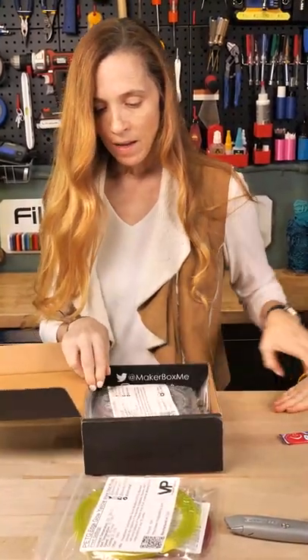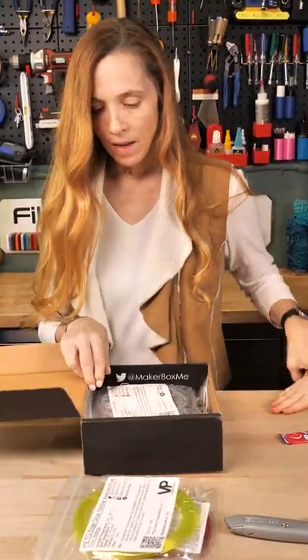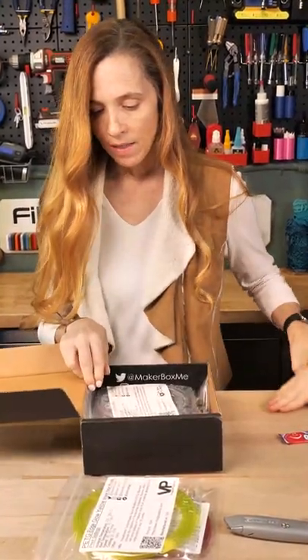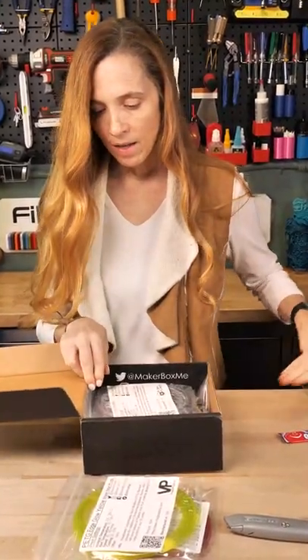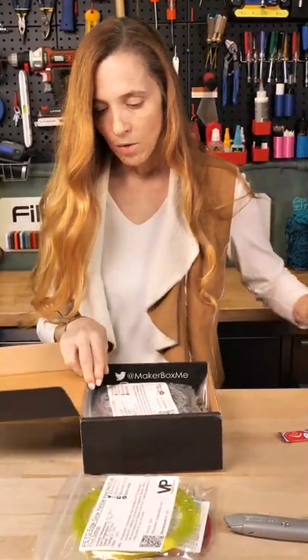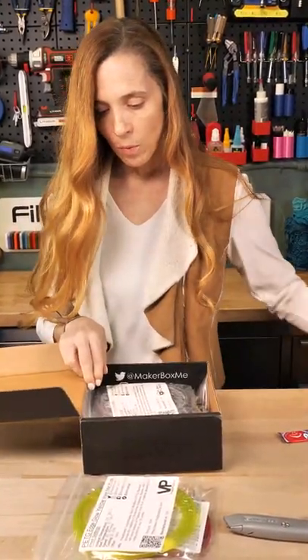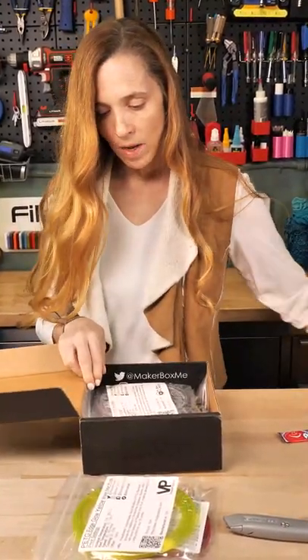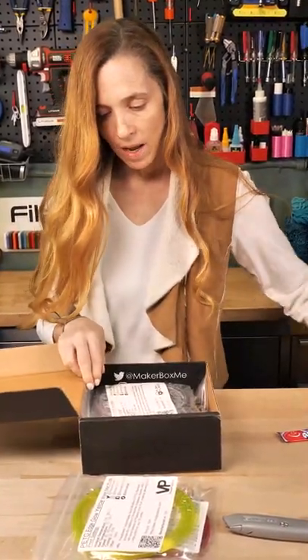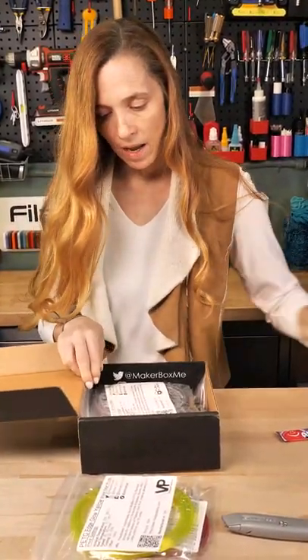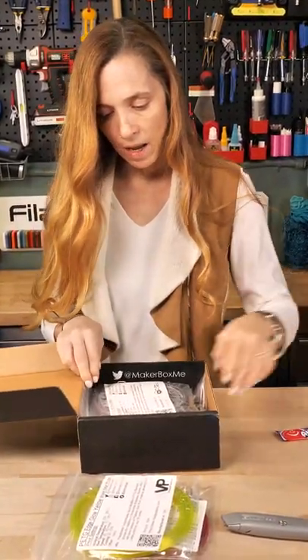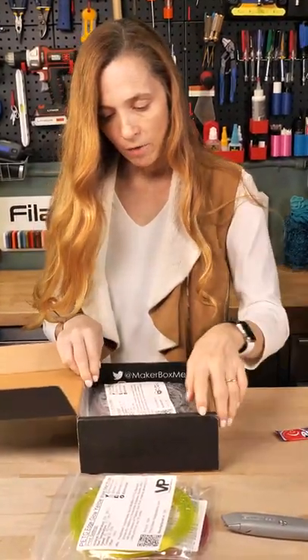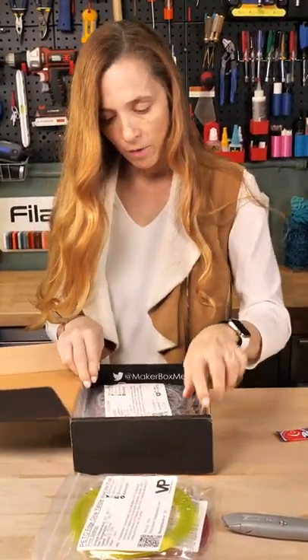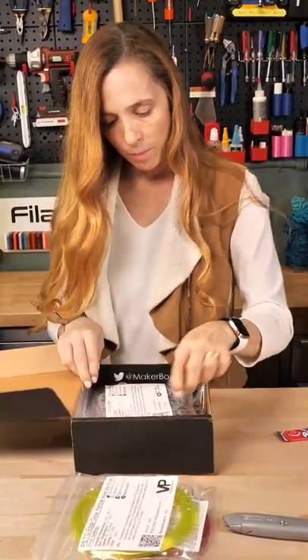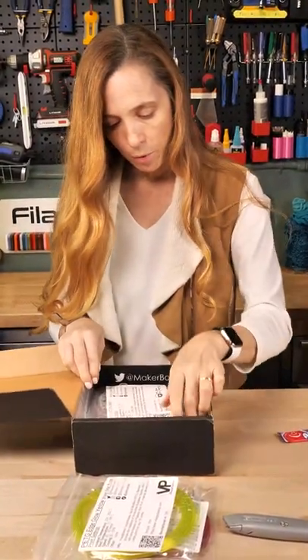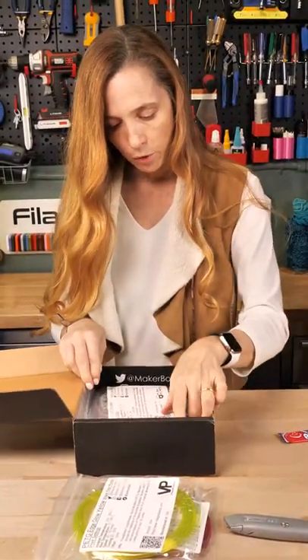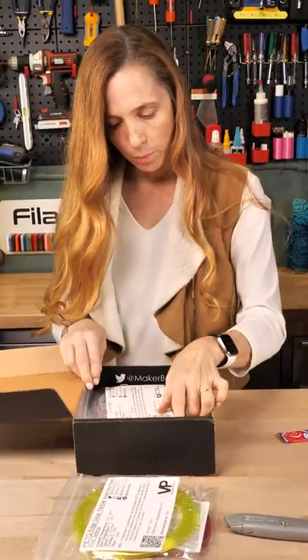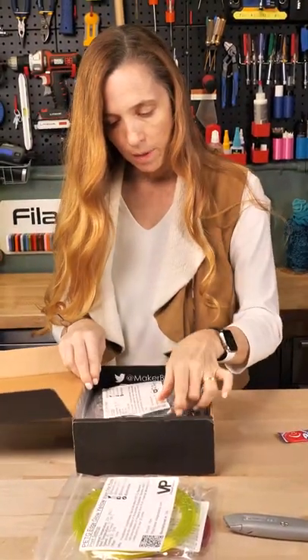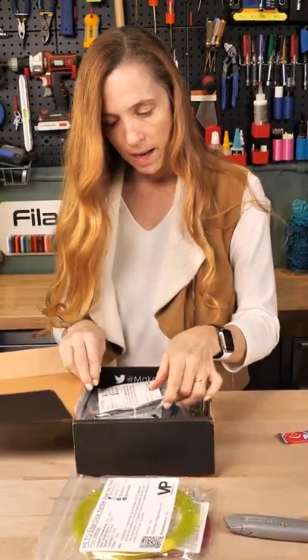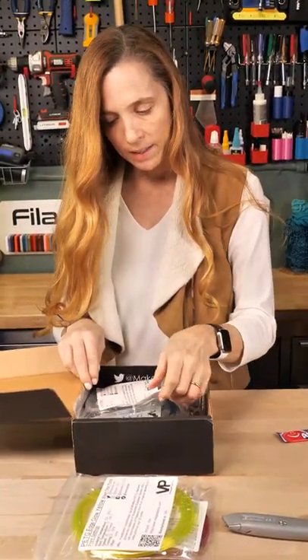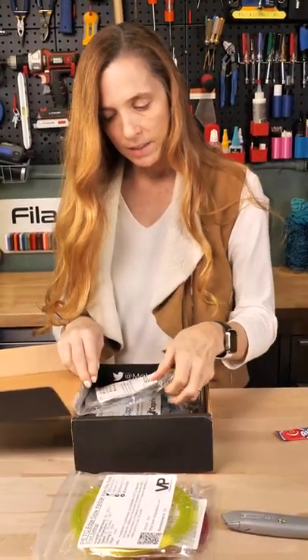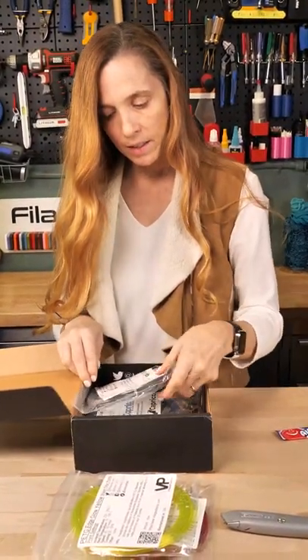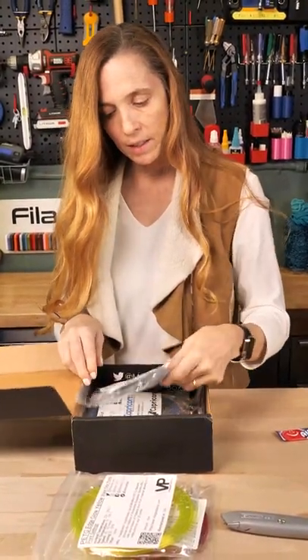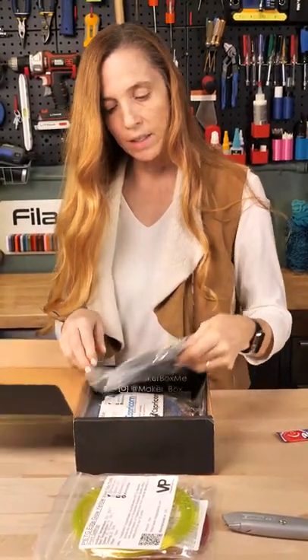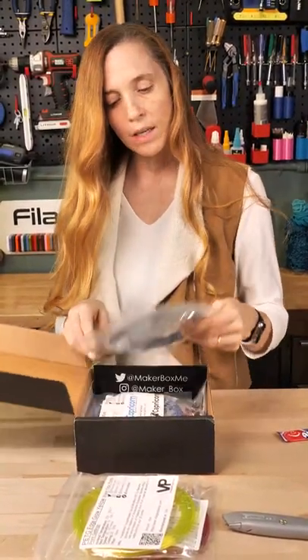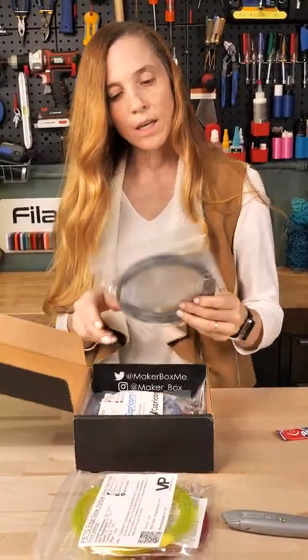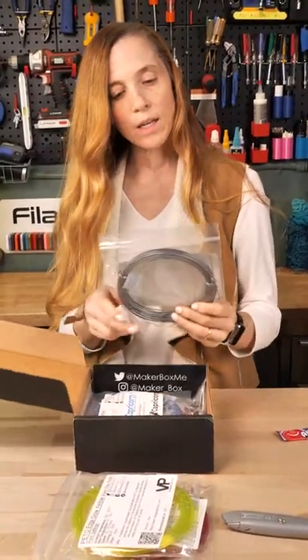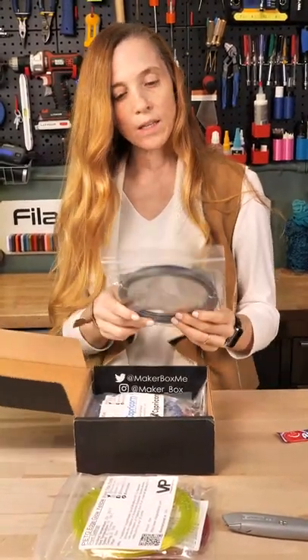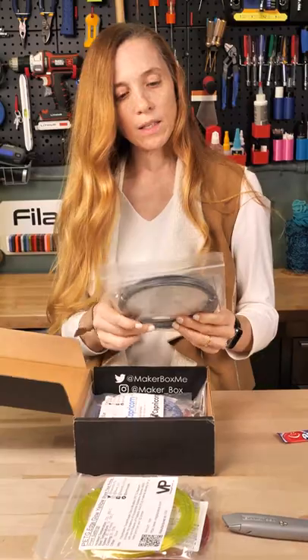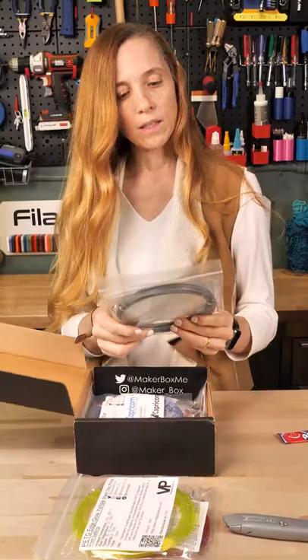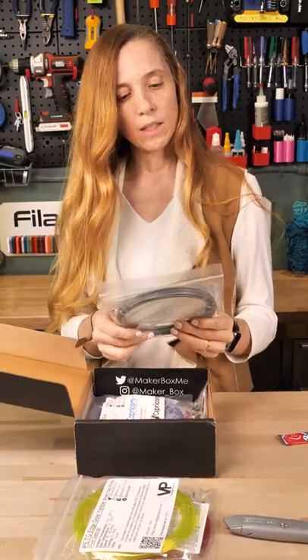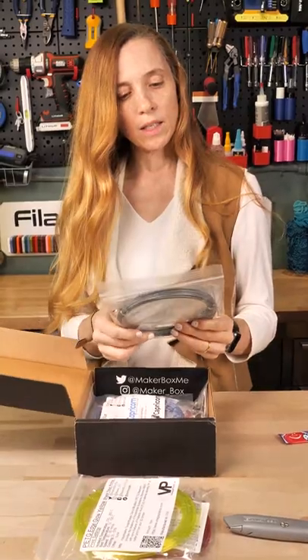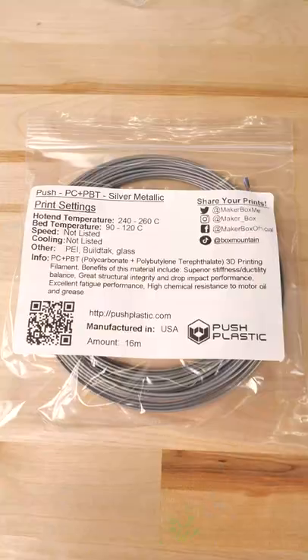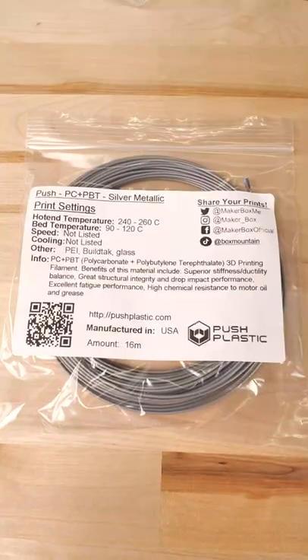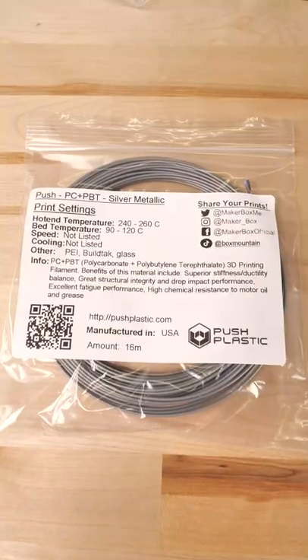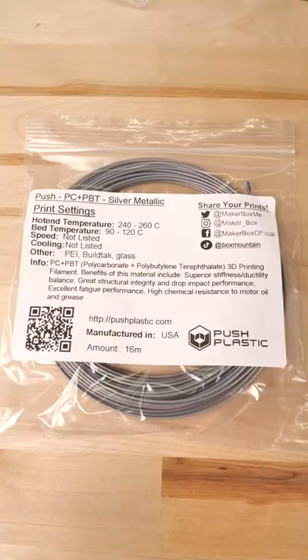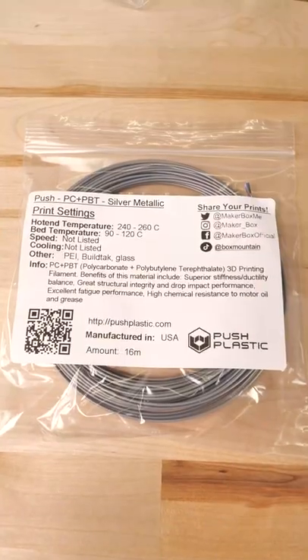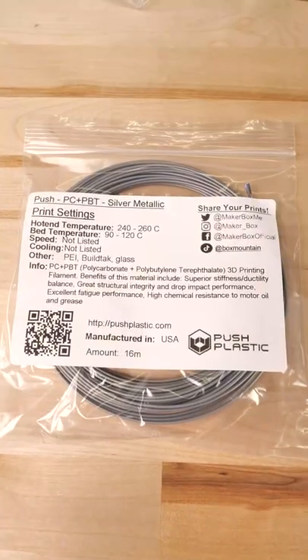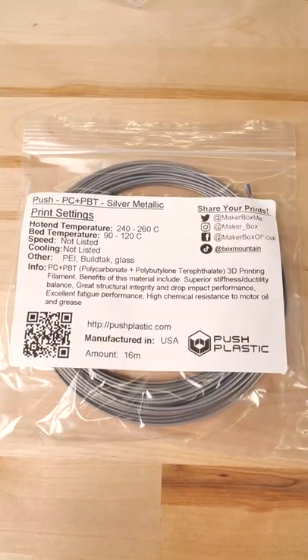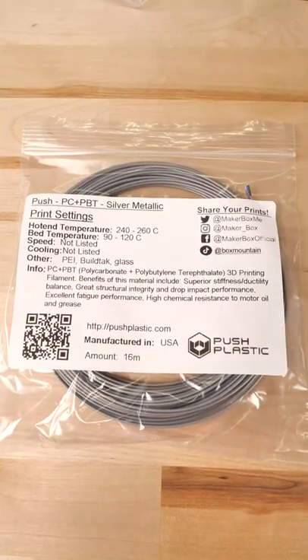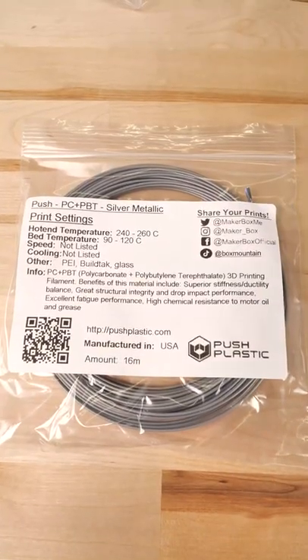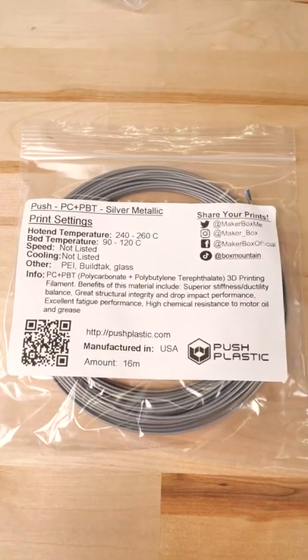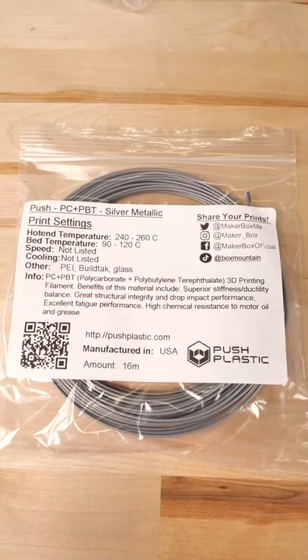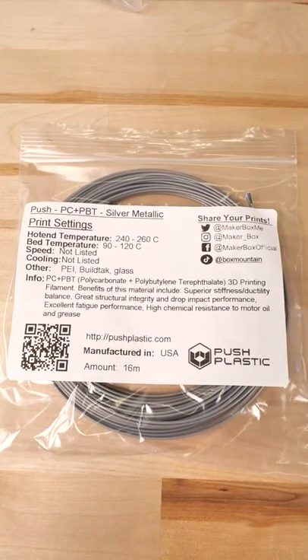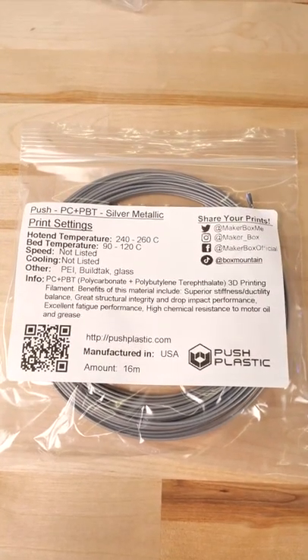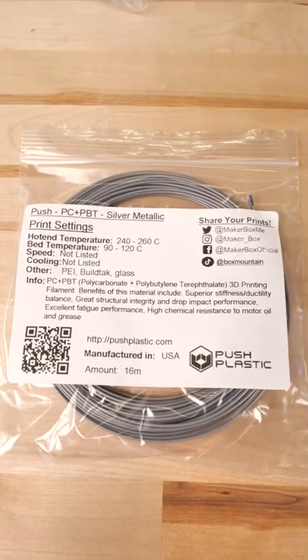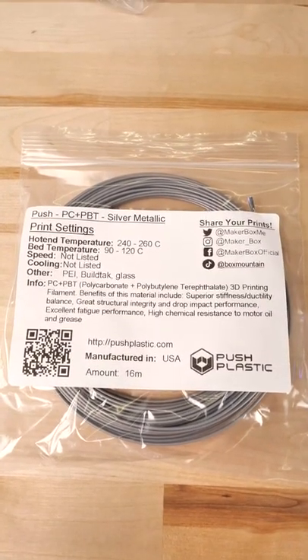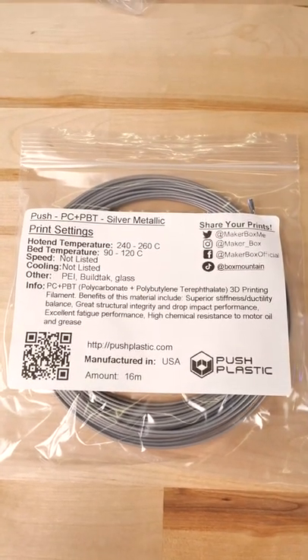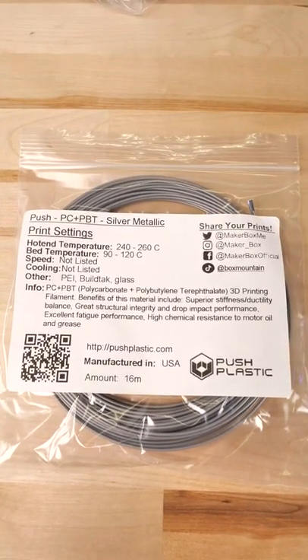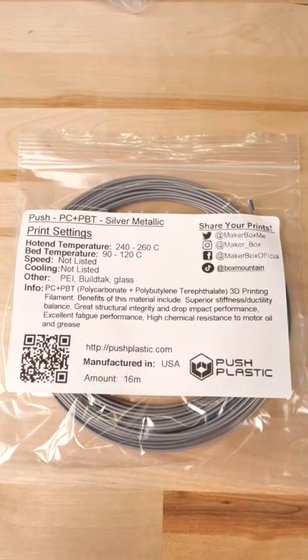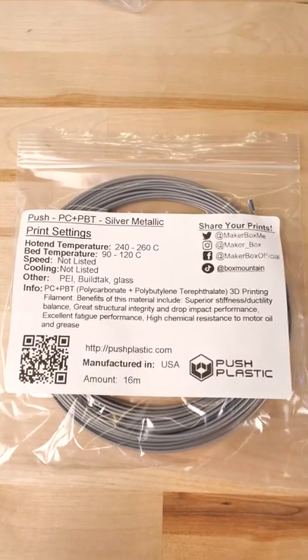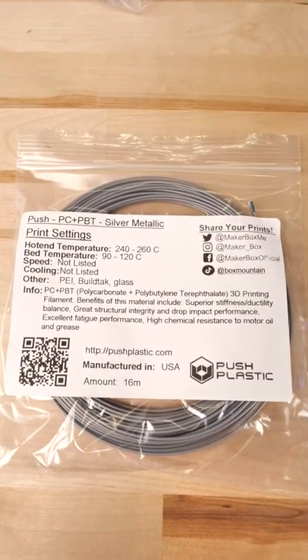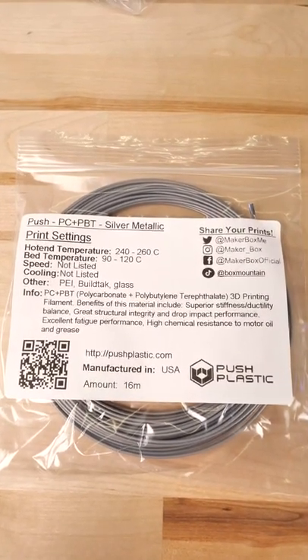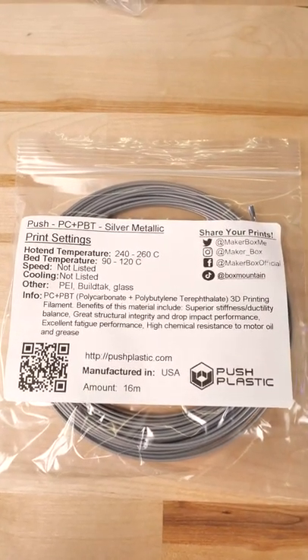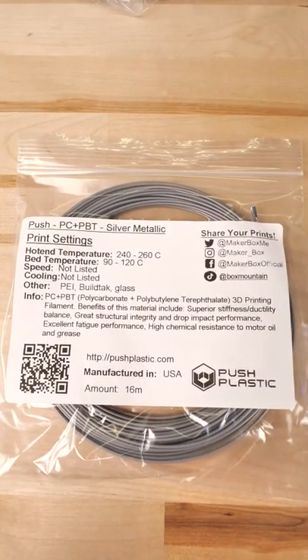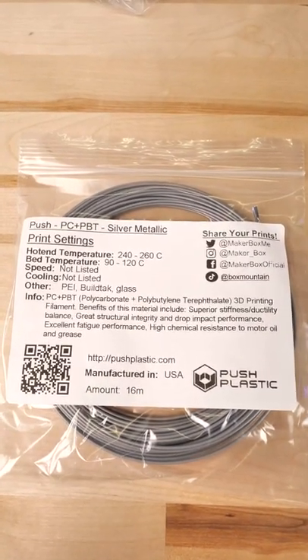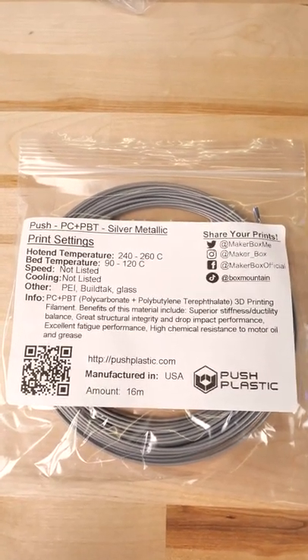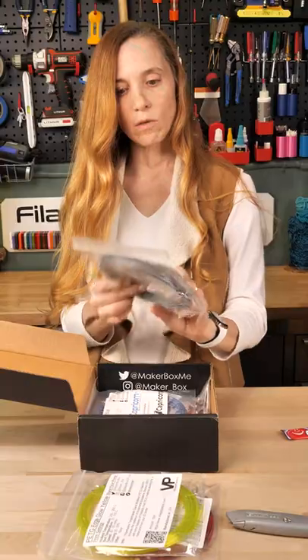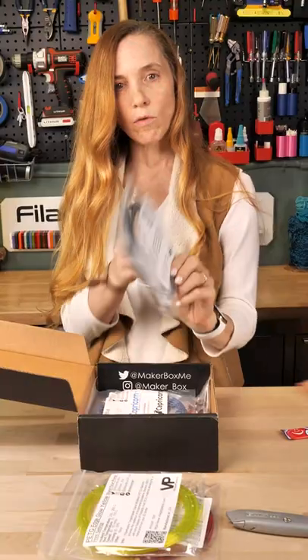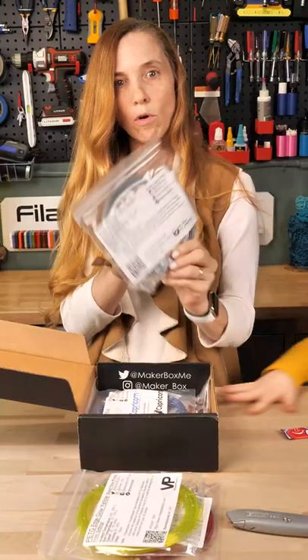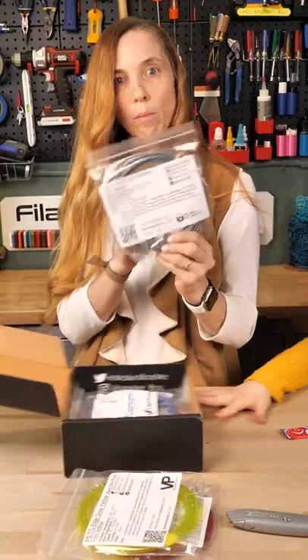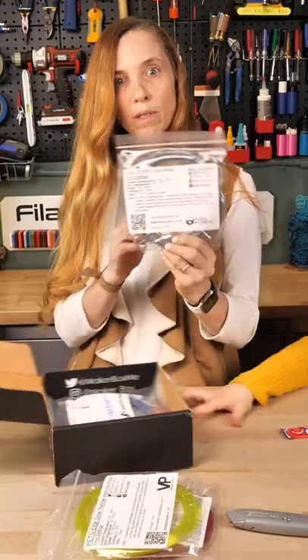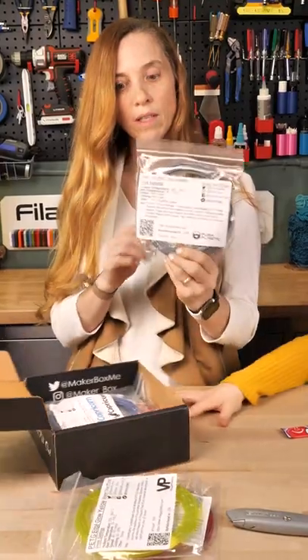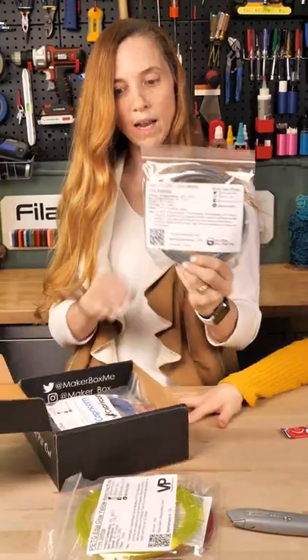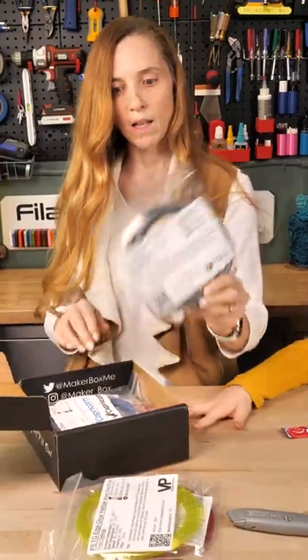Then we have Push Plastic. This is a PC Polycarbonate plus PBT, a silver metallic.